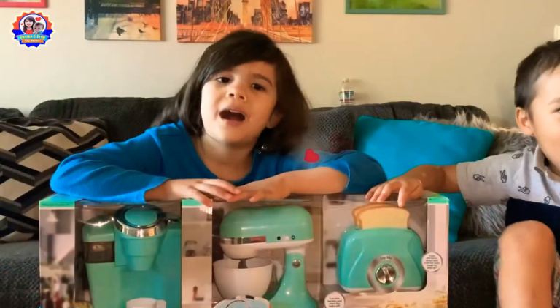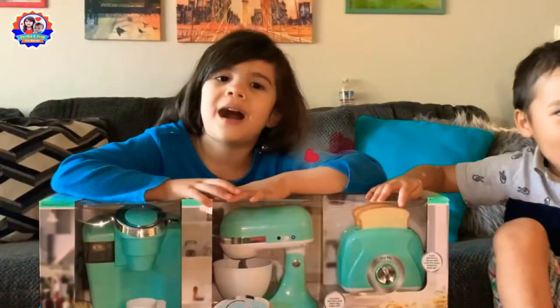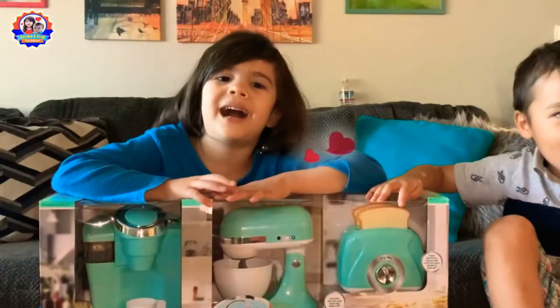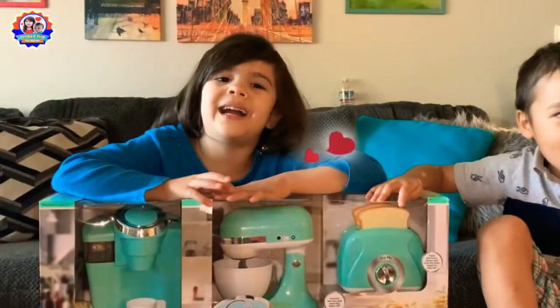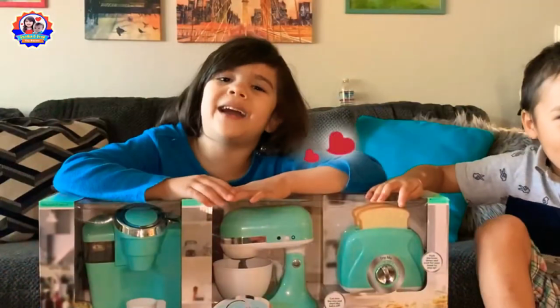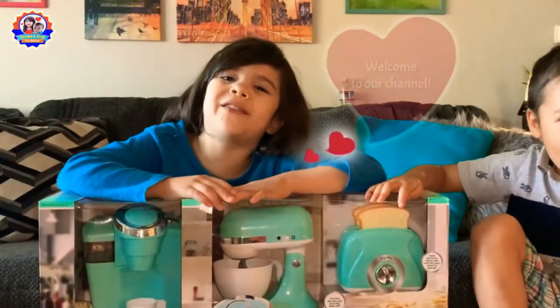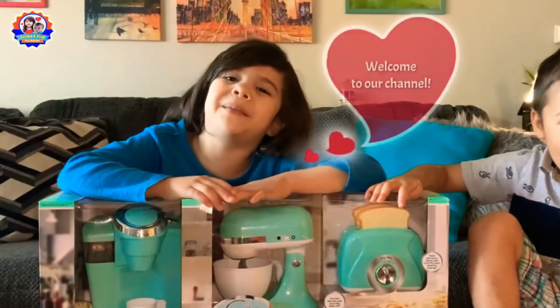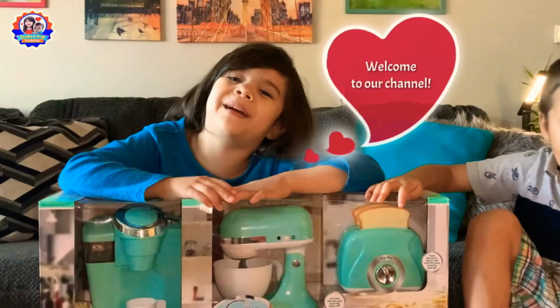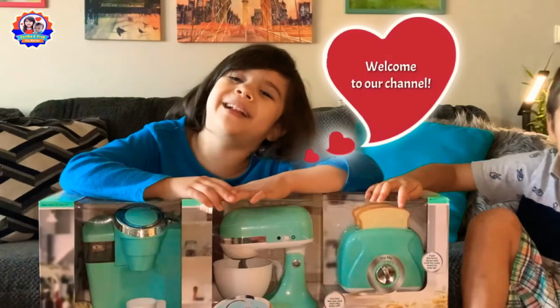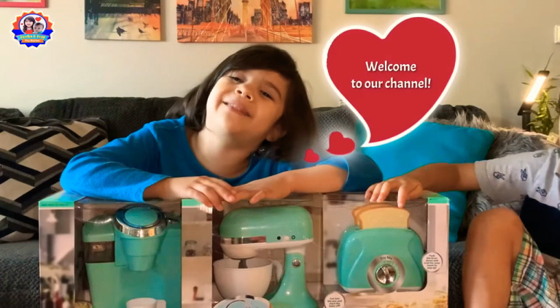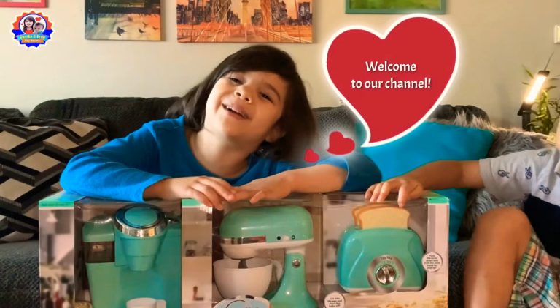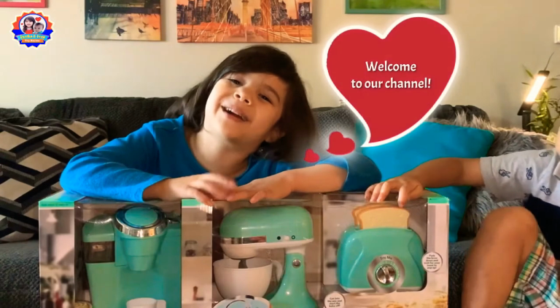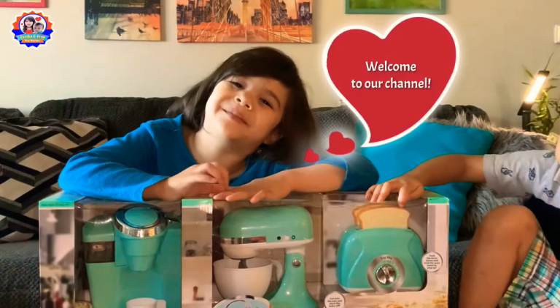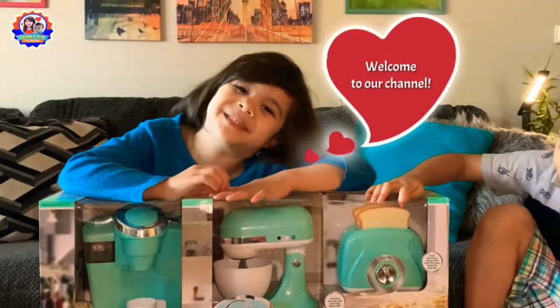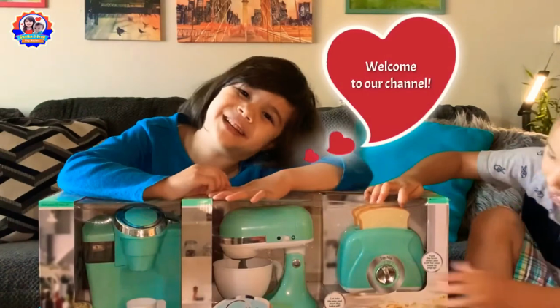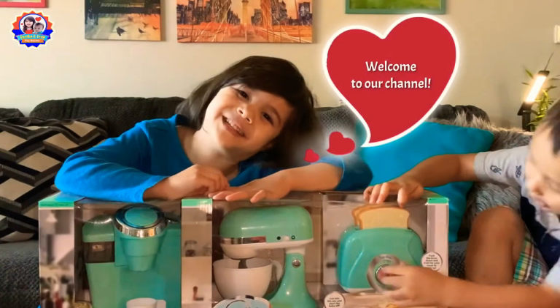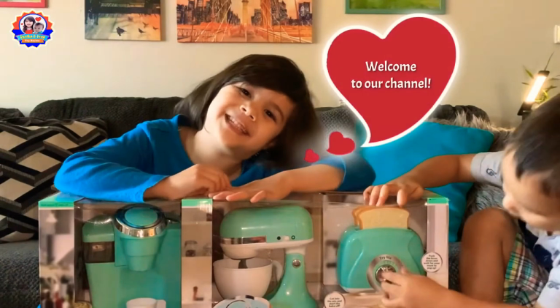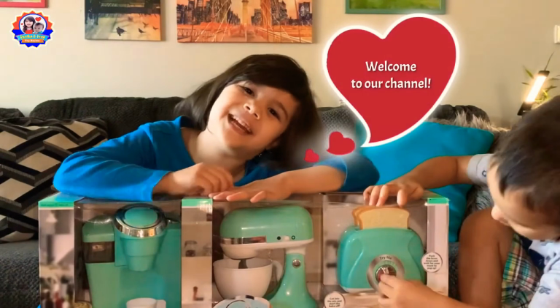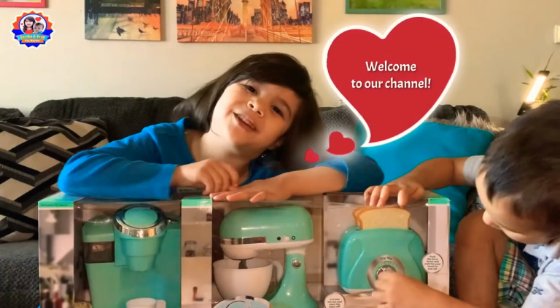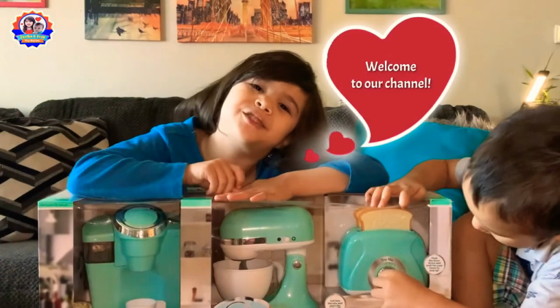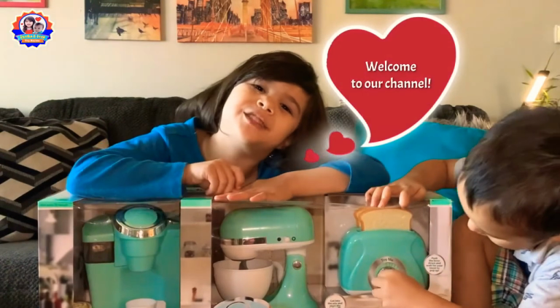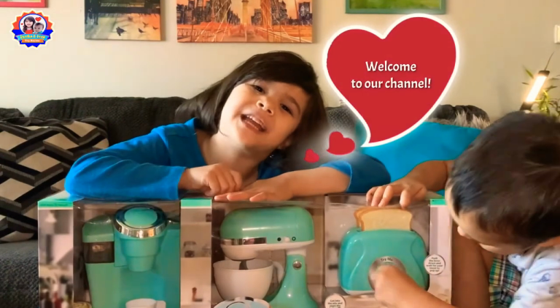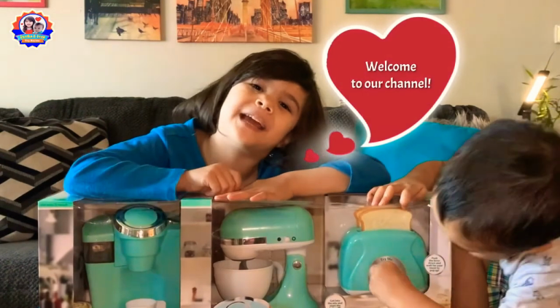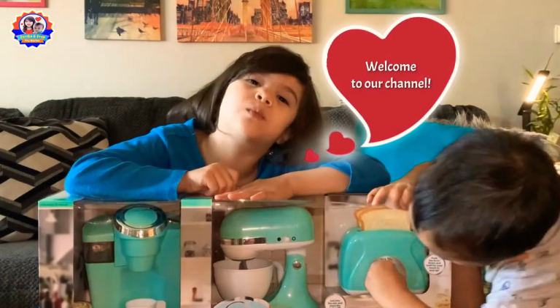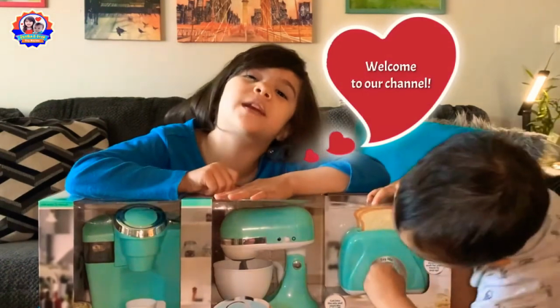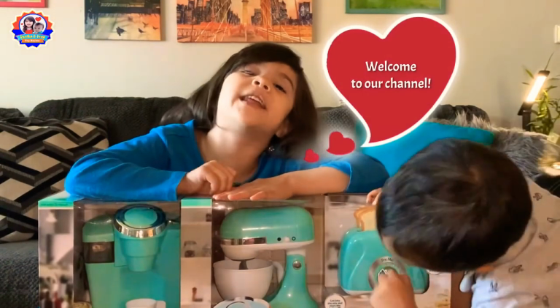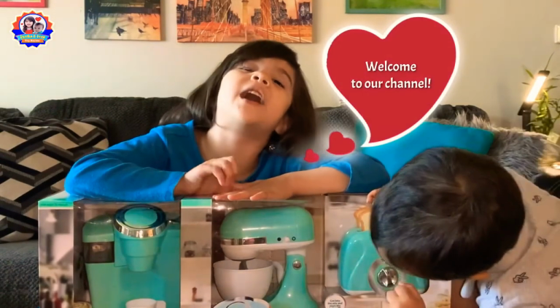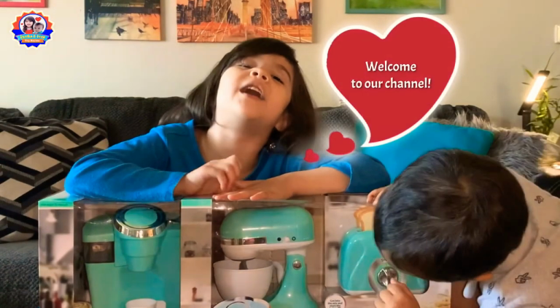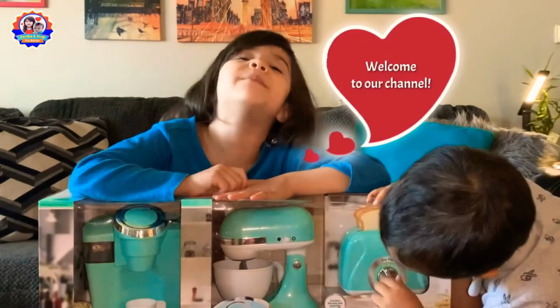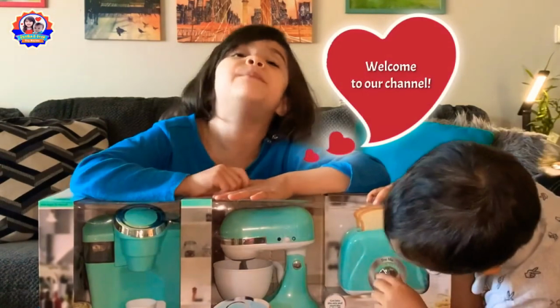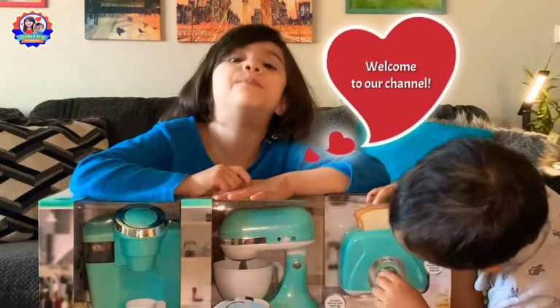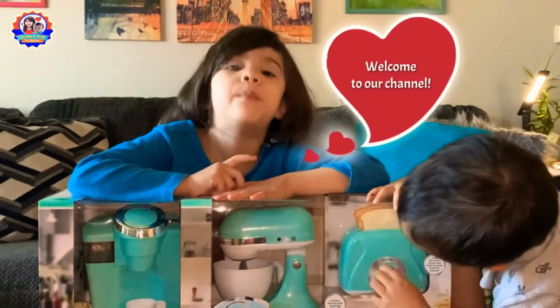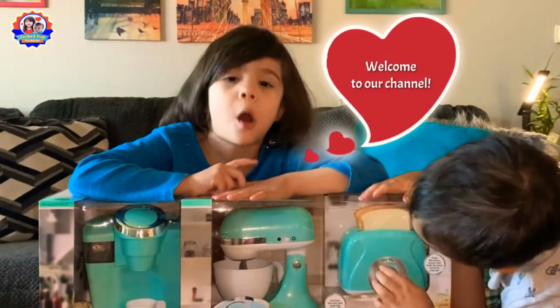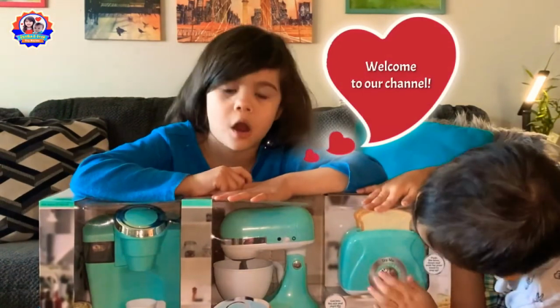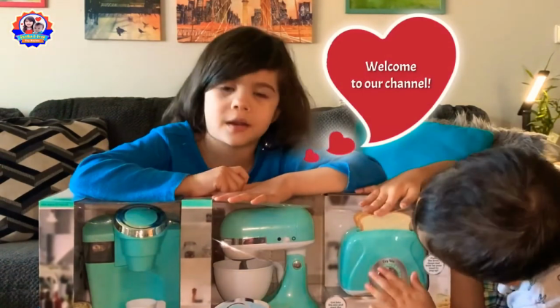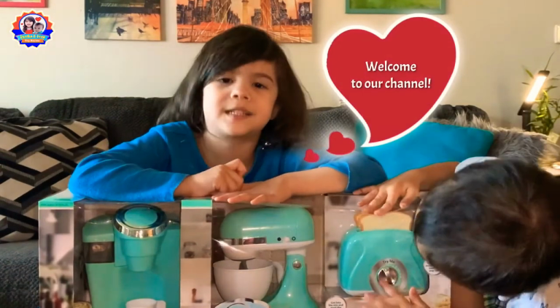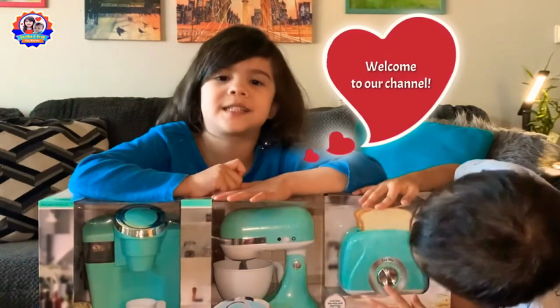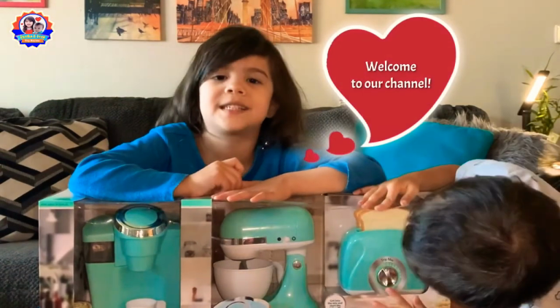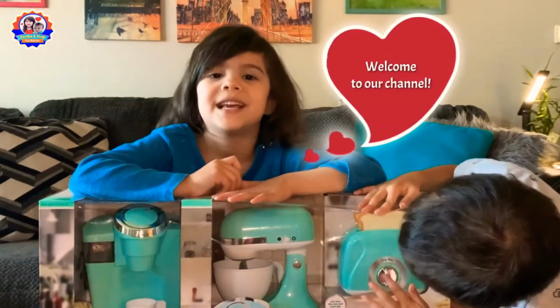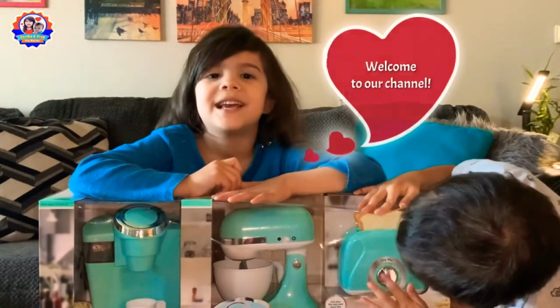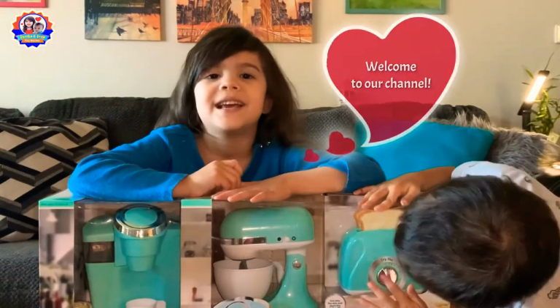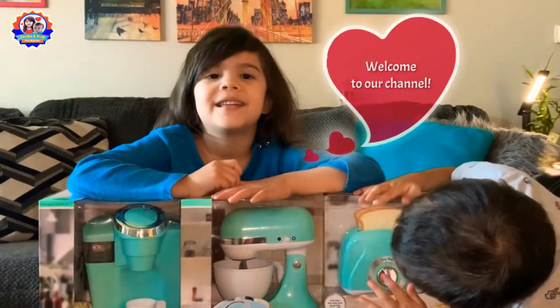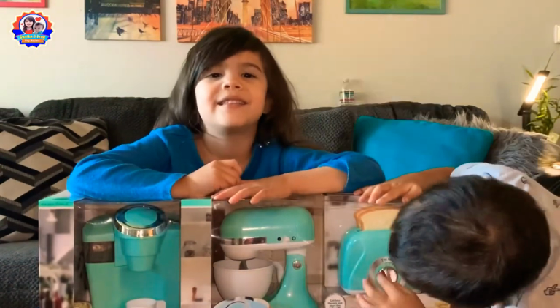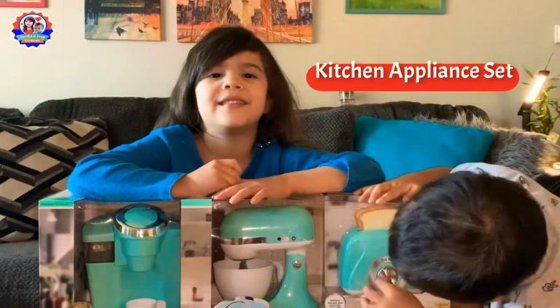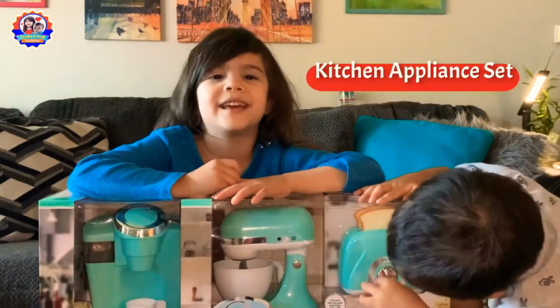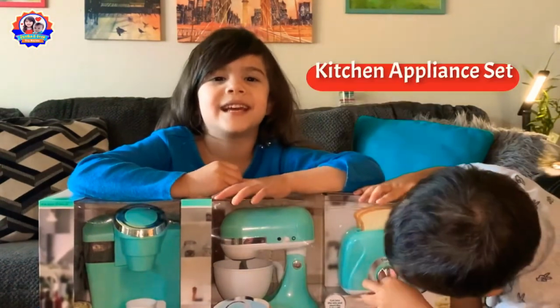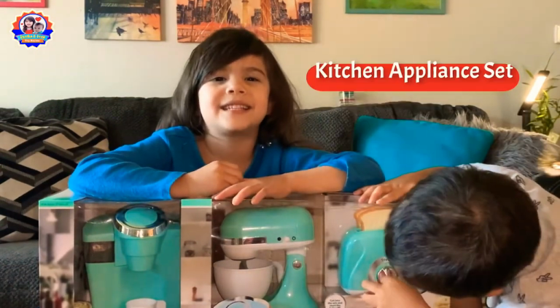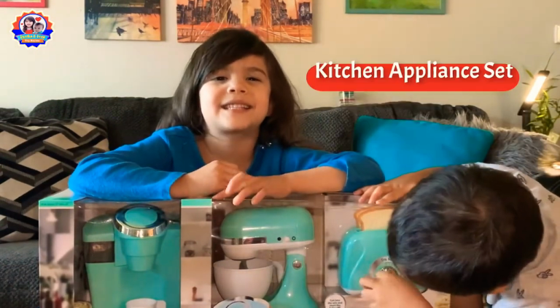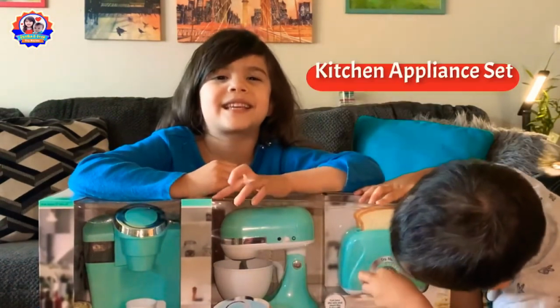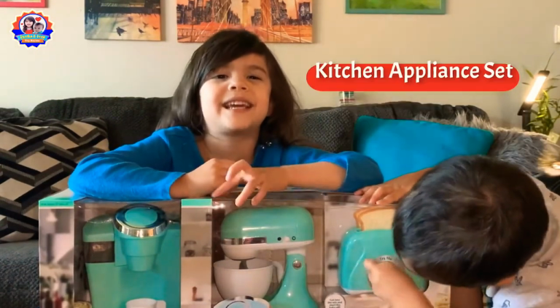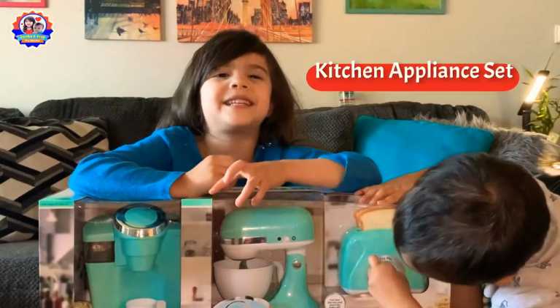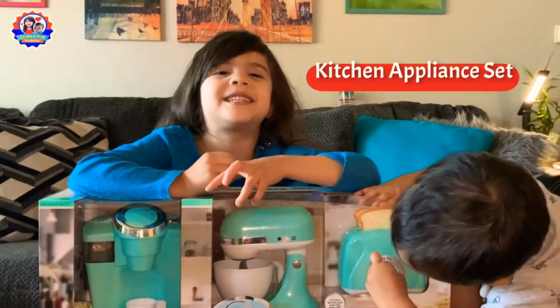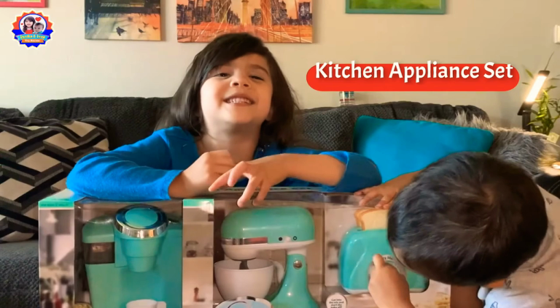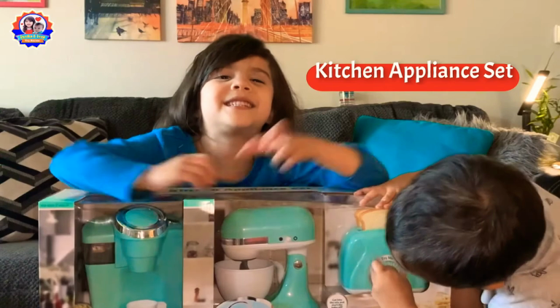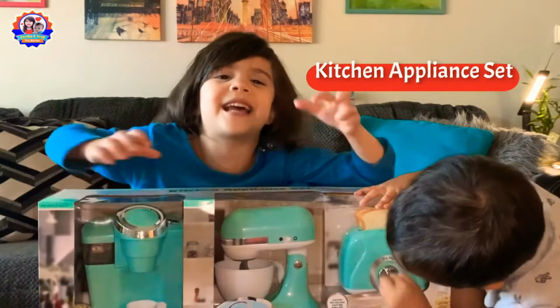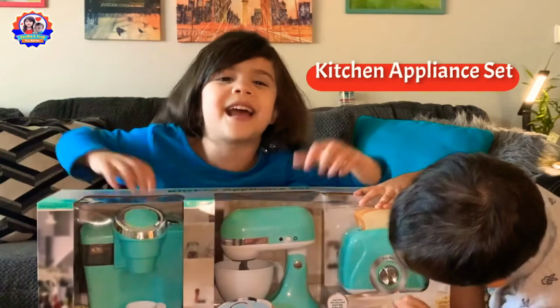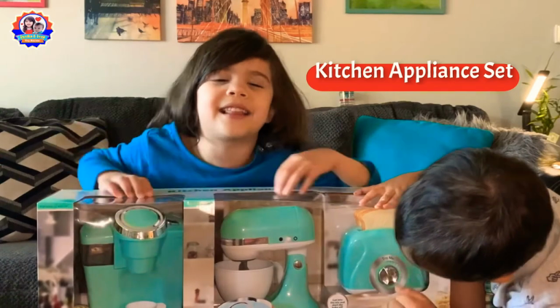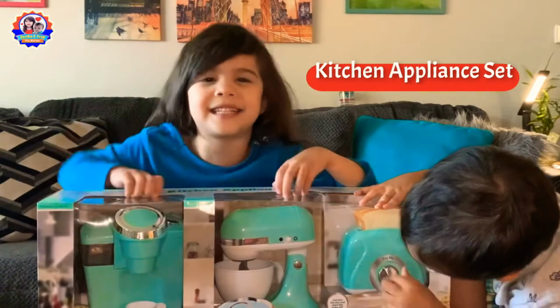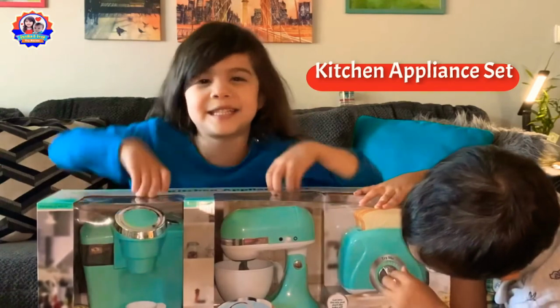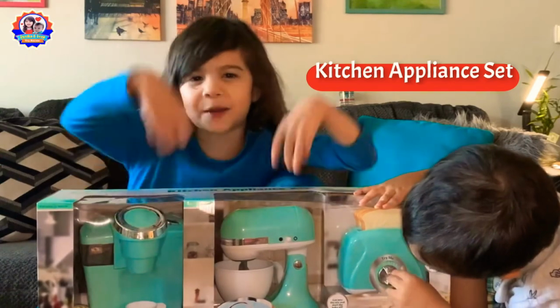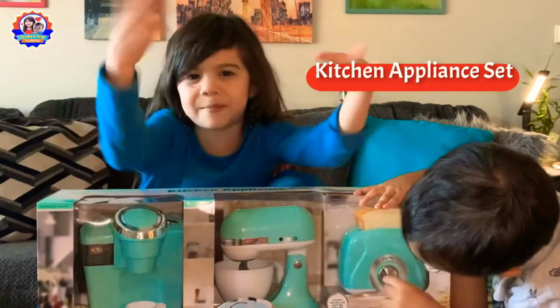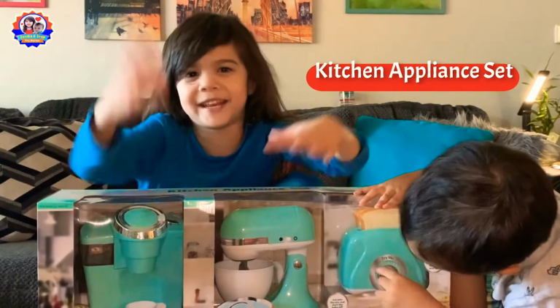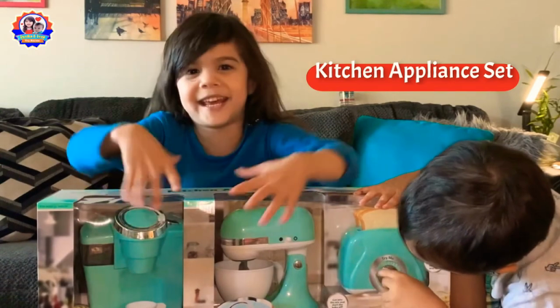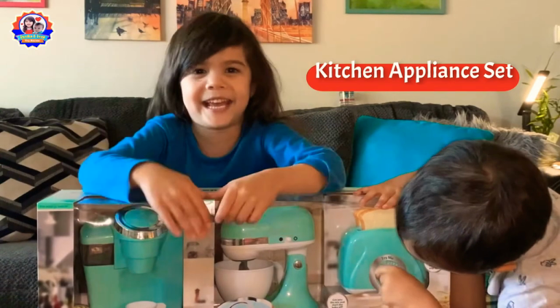Hi everybody, welcome to our channel. Today we are going to unbox this kitchen set. Let's open it.